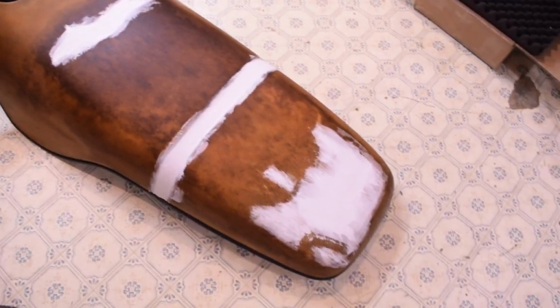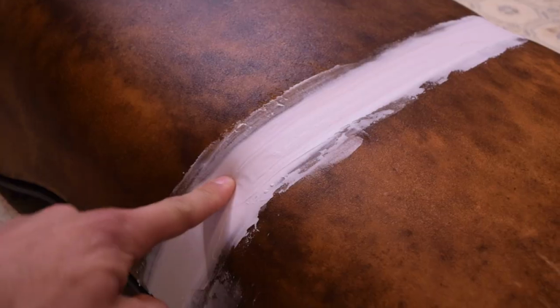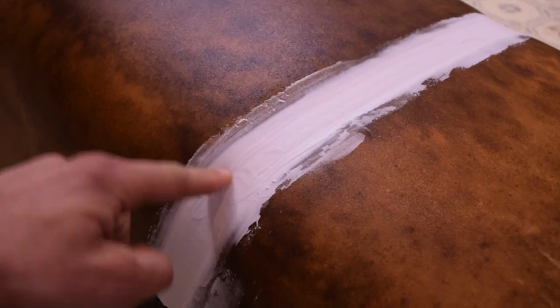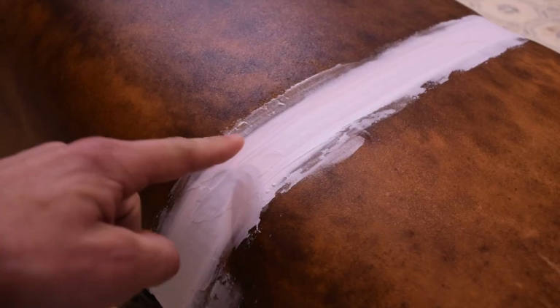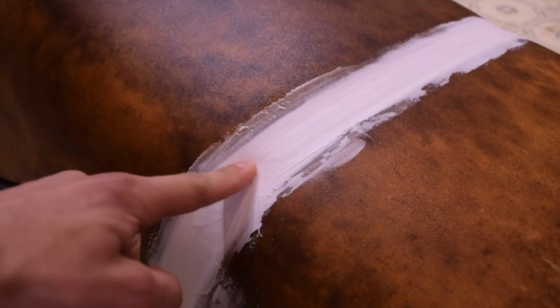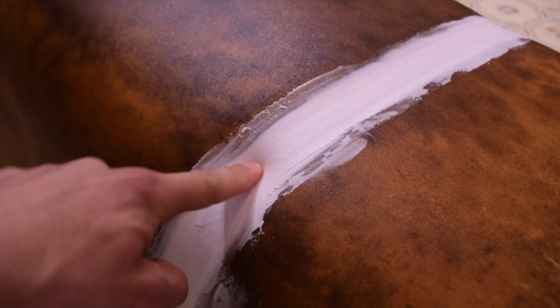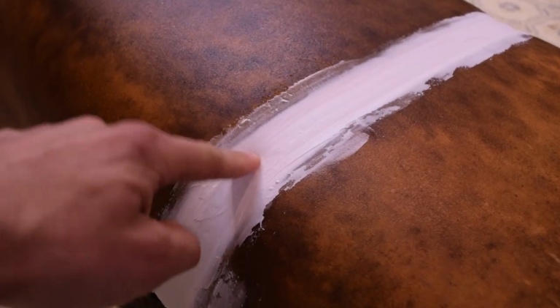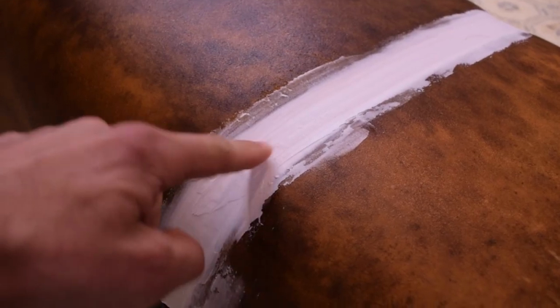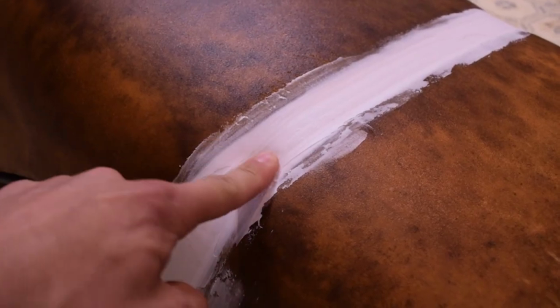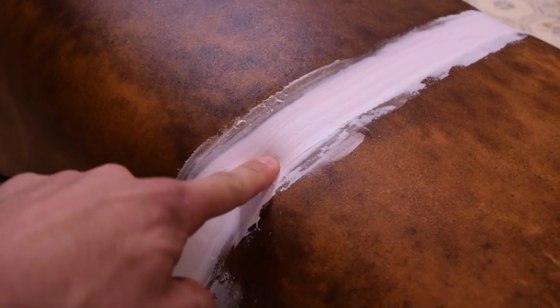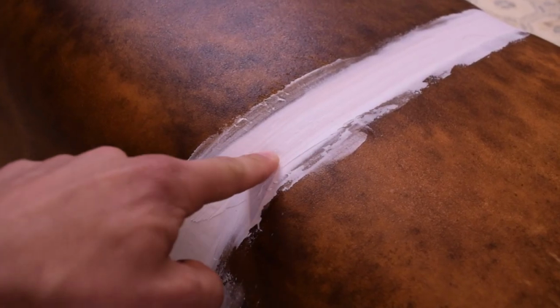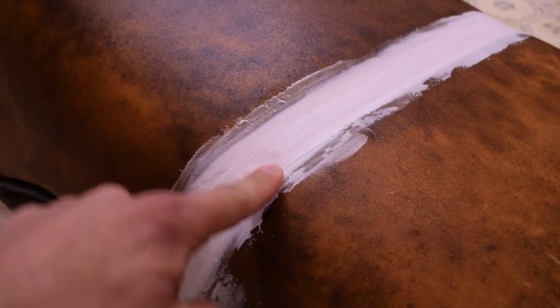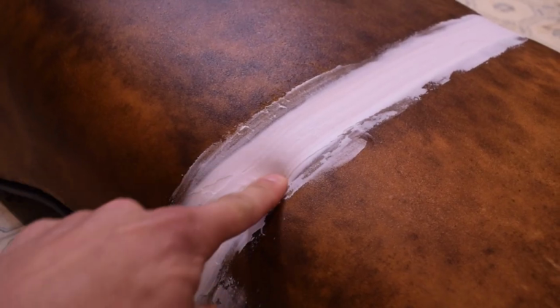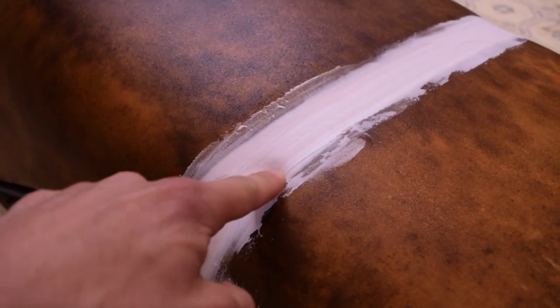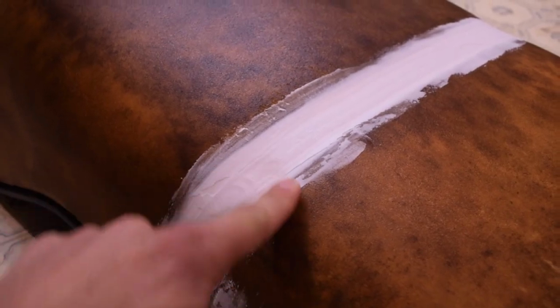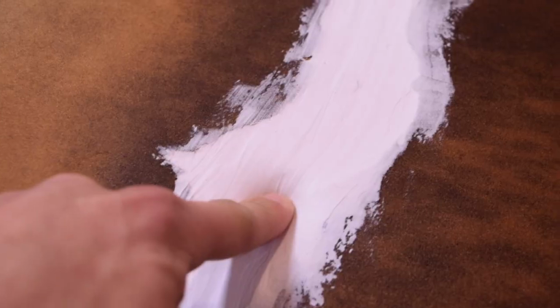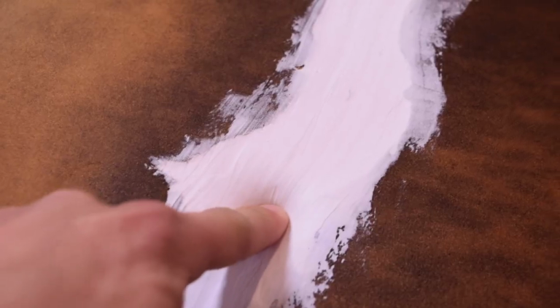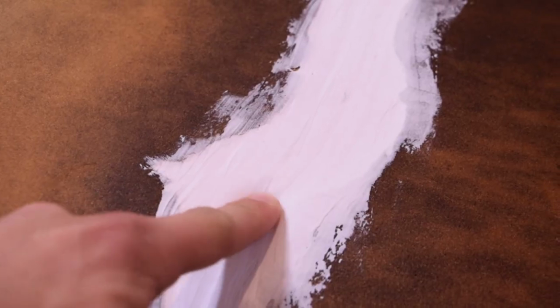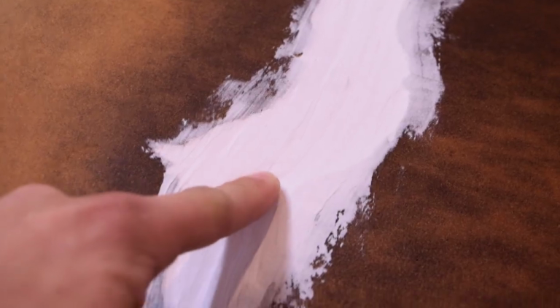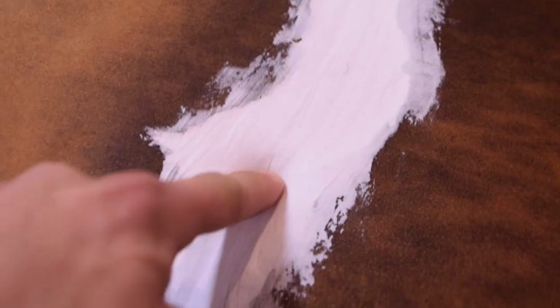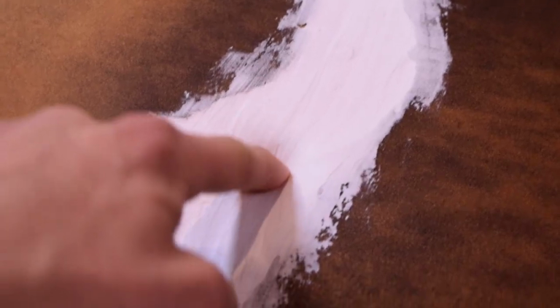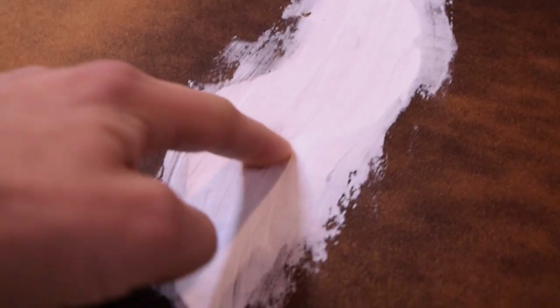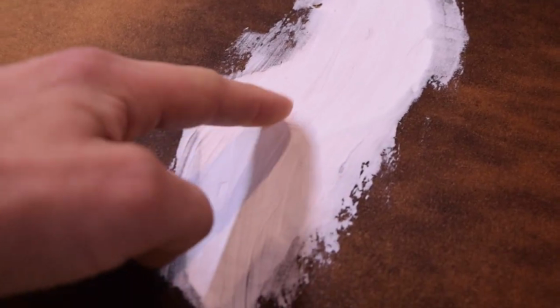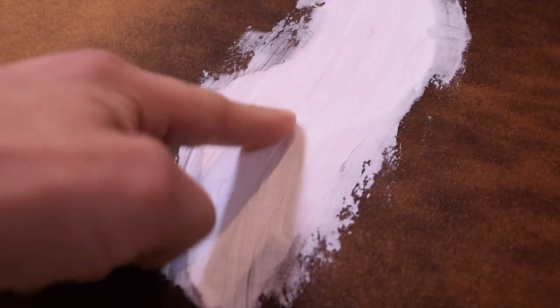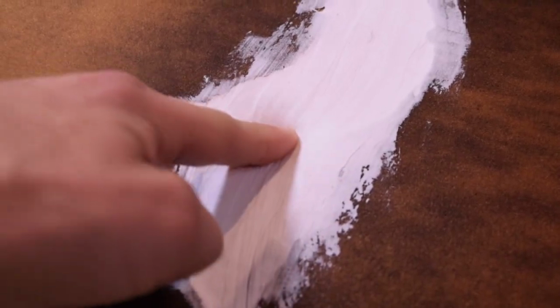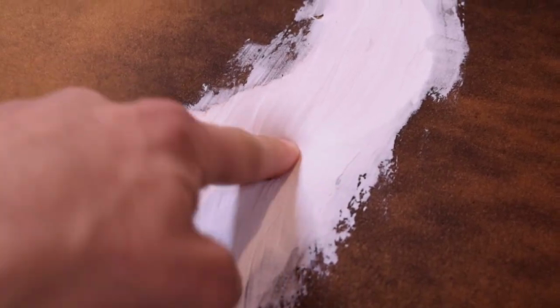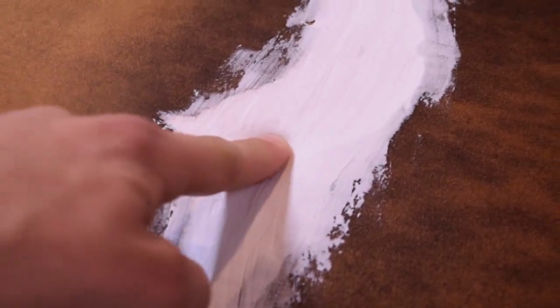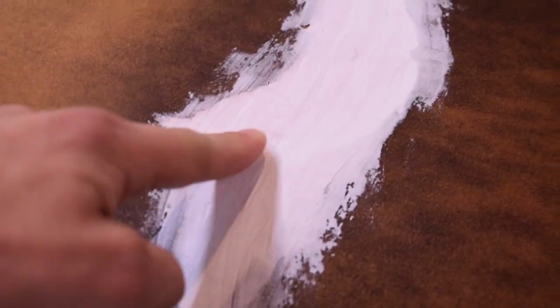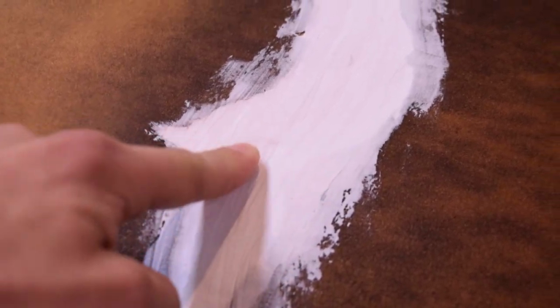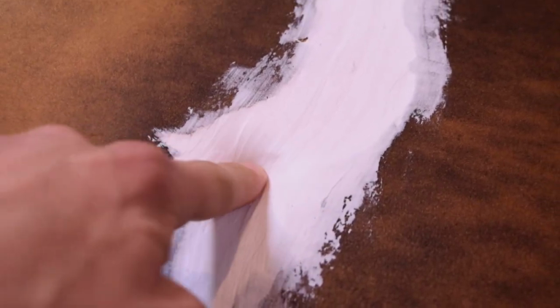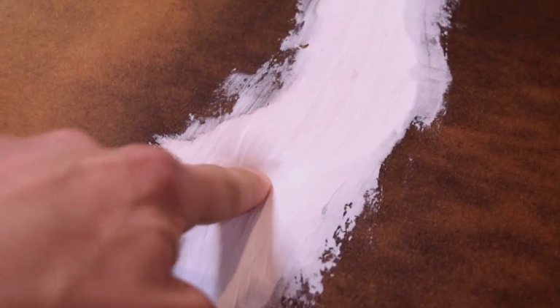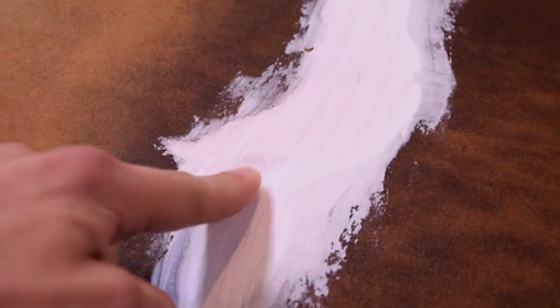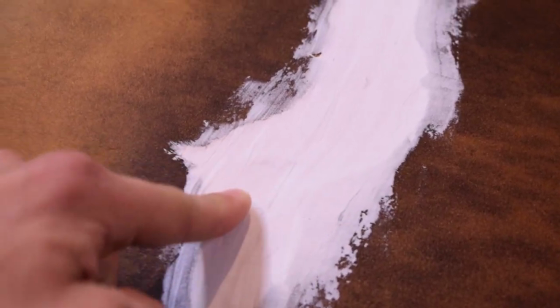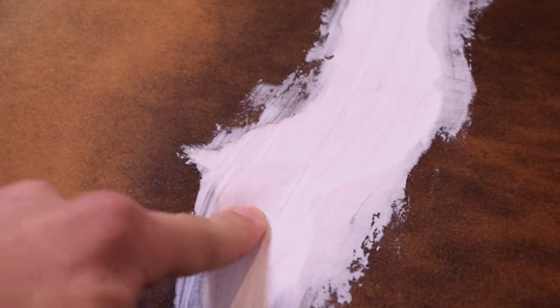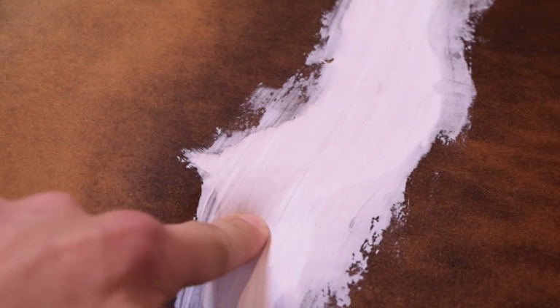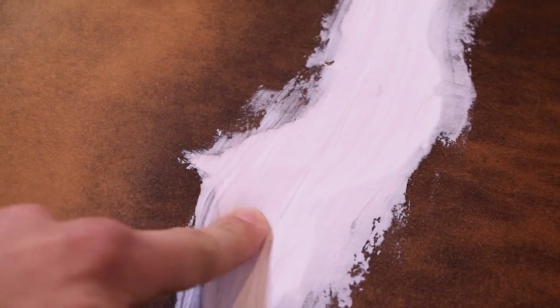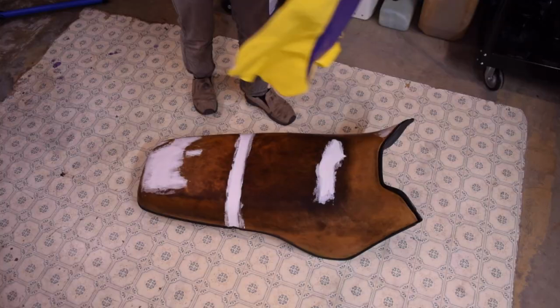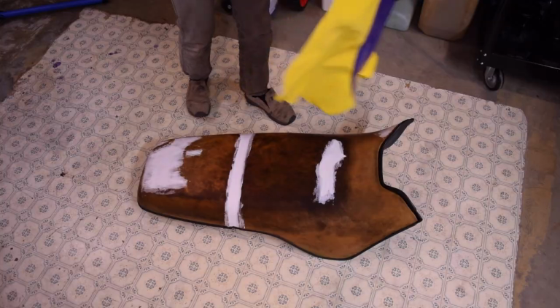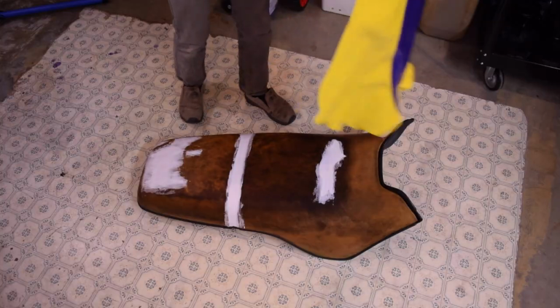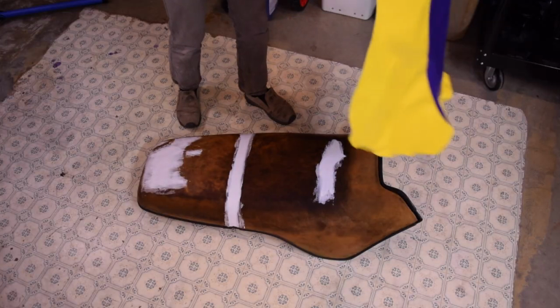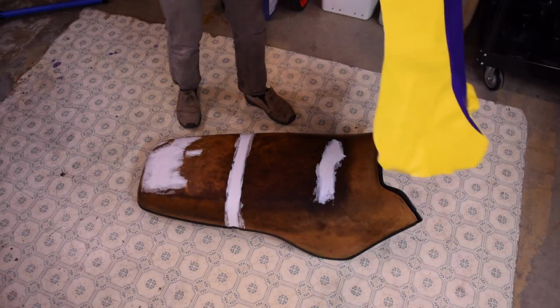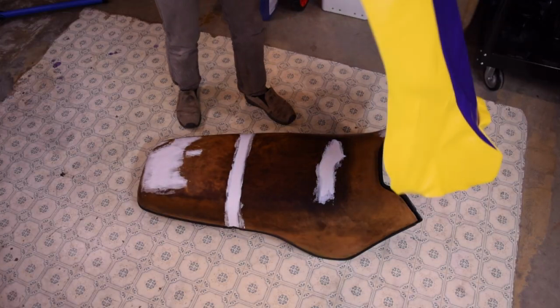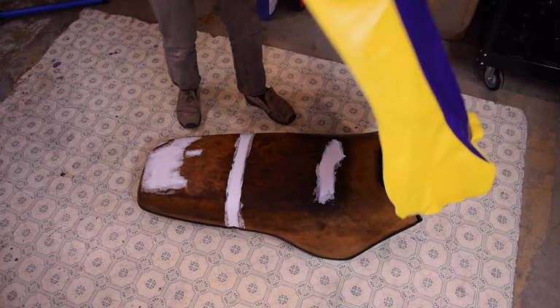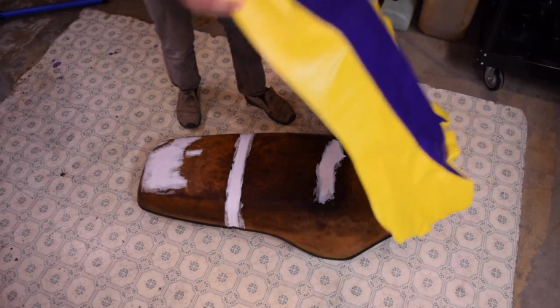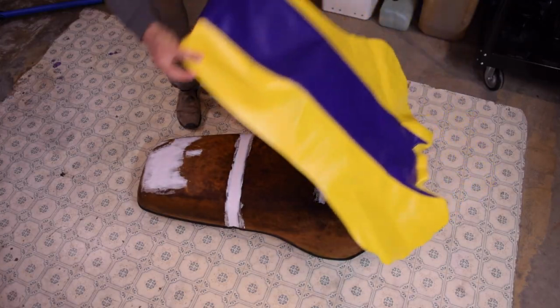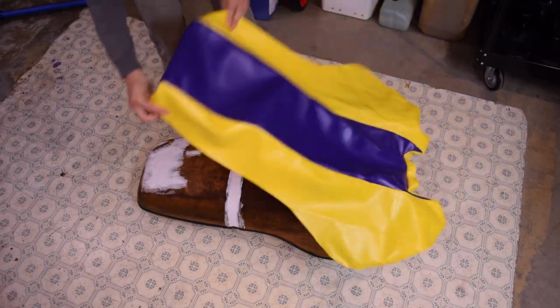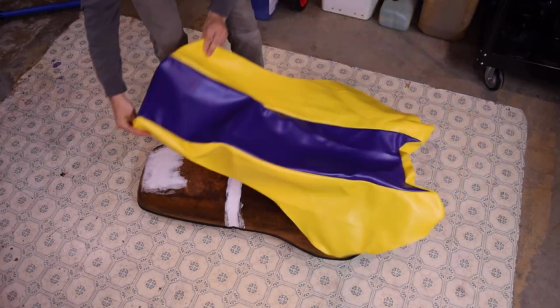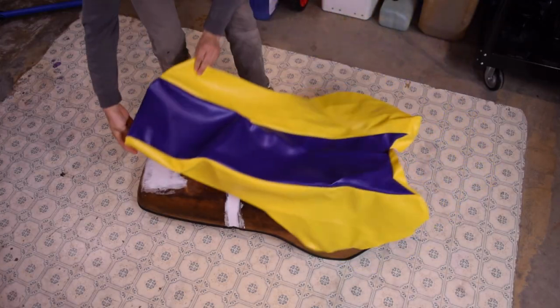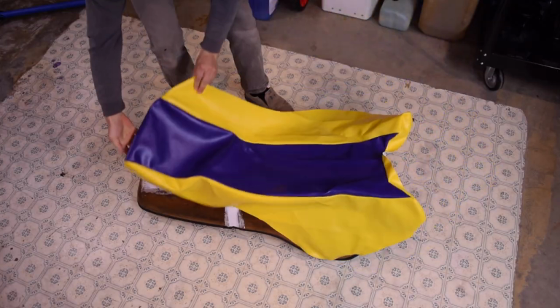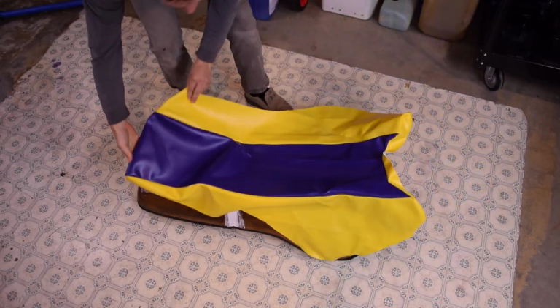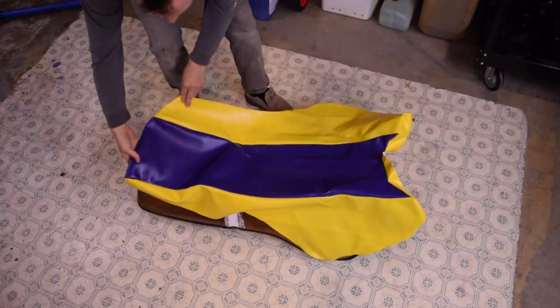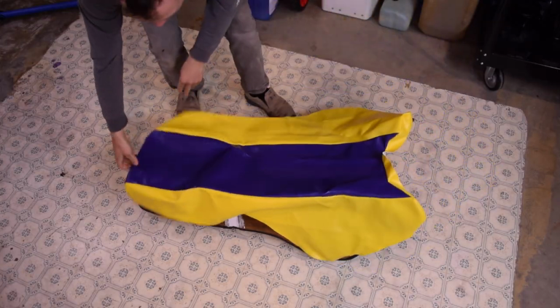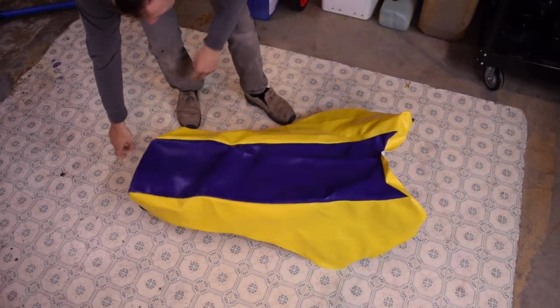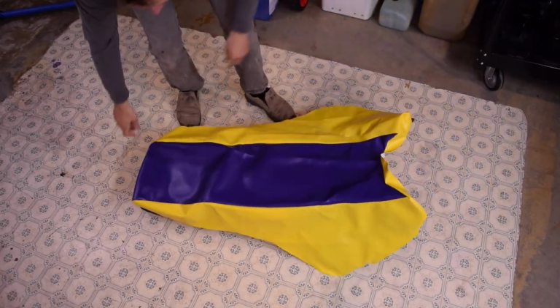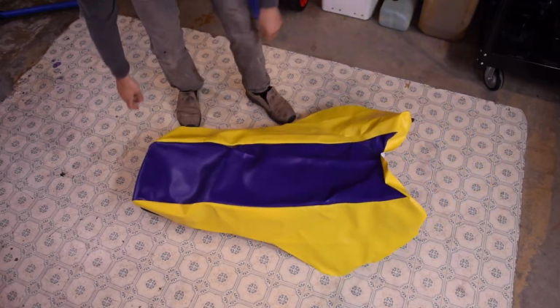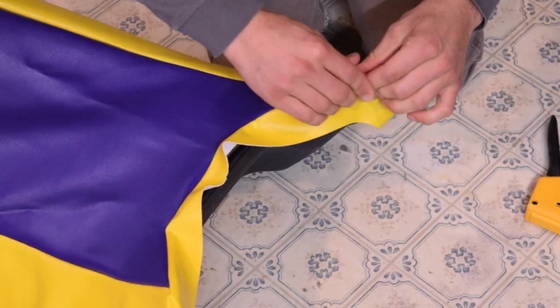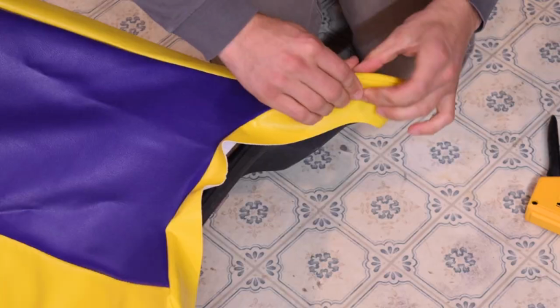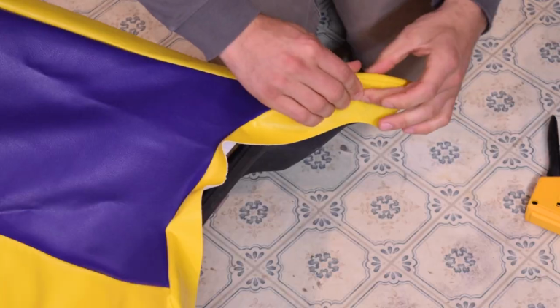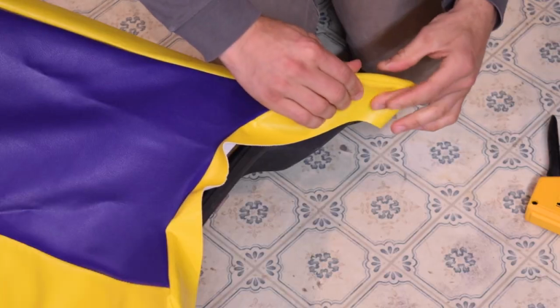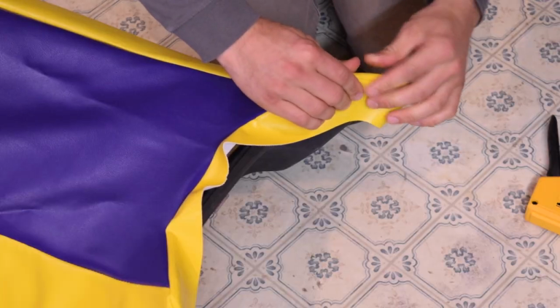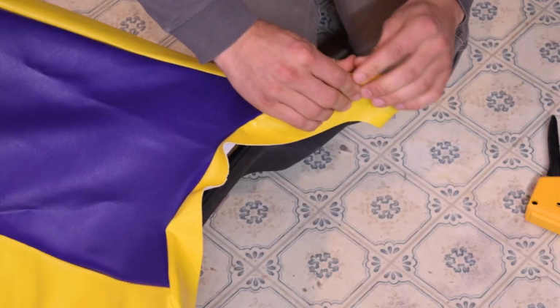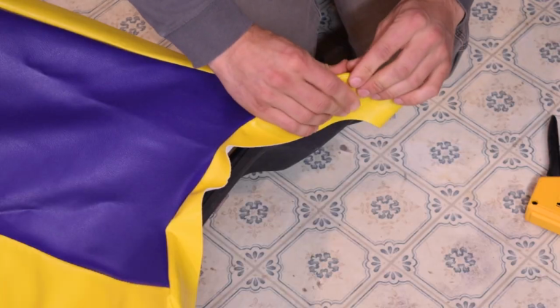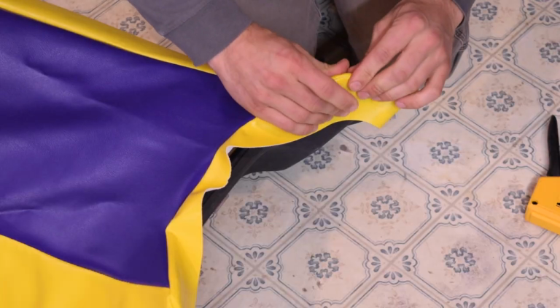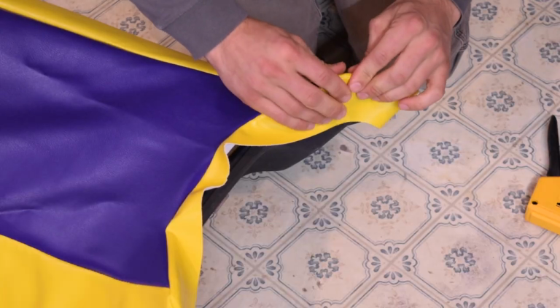They weren't kidding when they said Big Stretch. Time to try my hand at some upholstering, I guess.